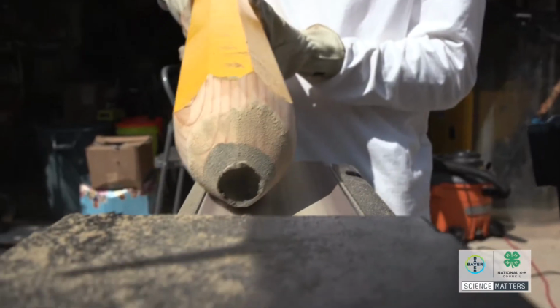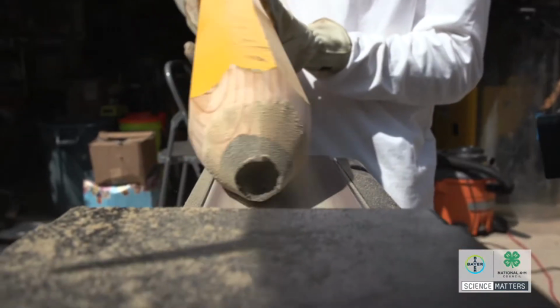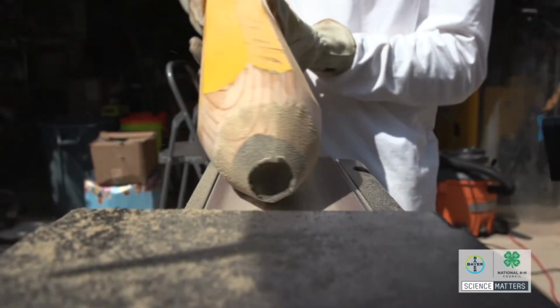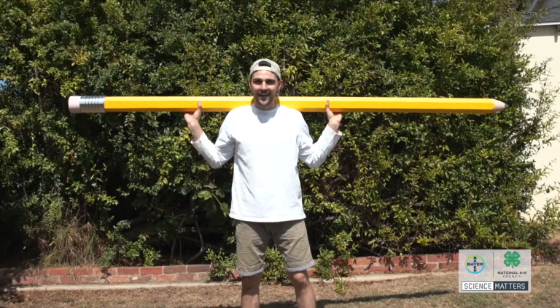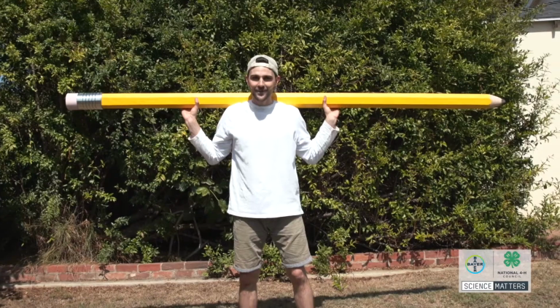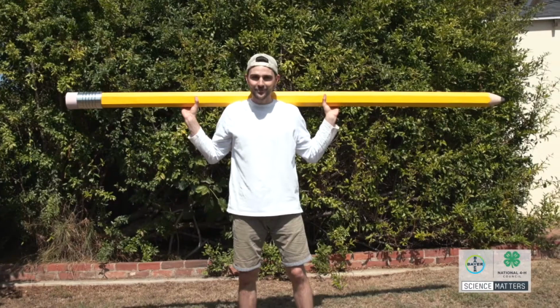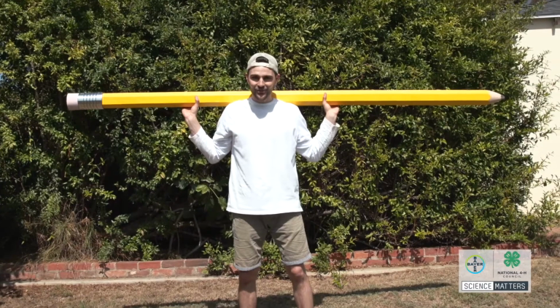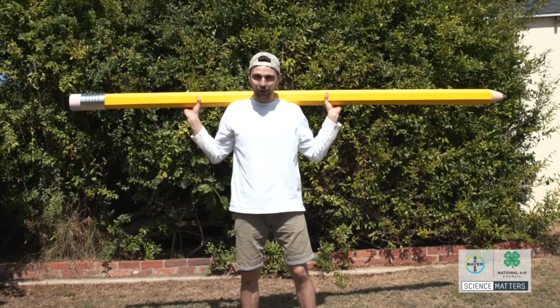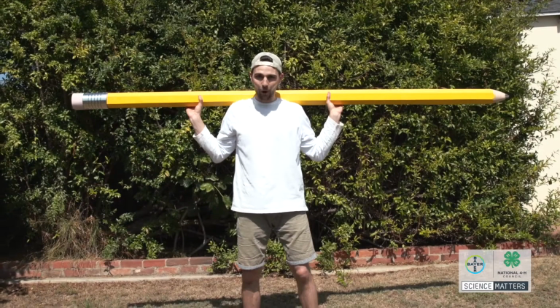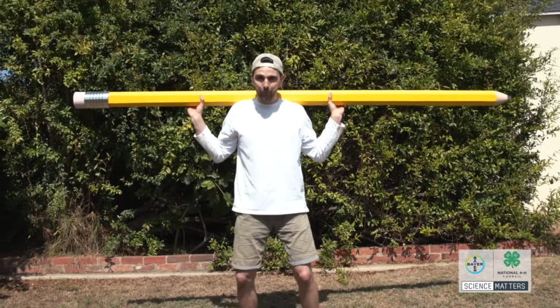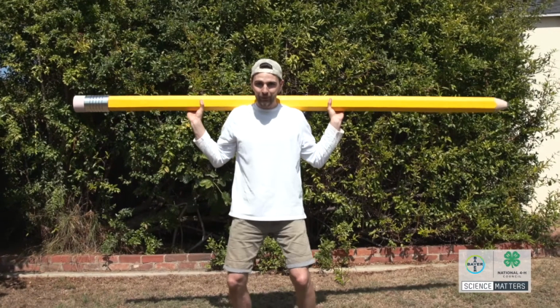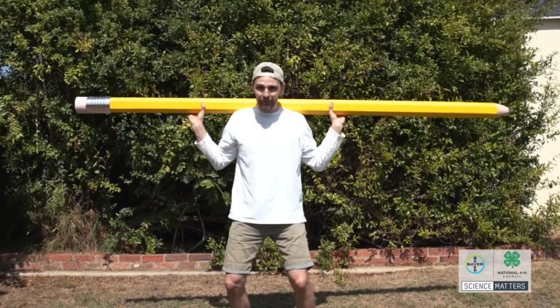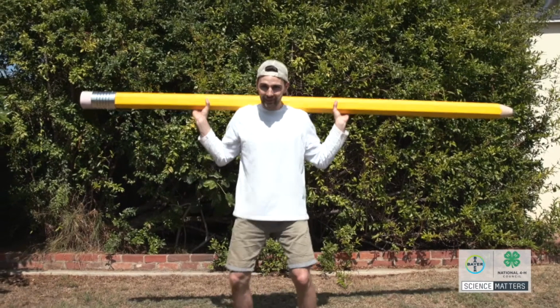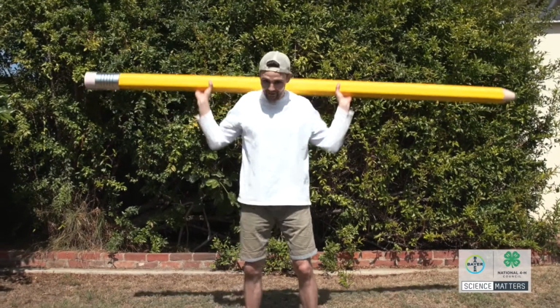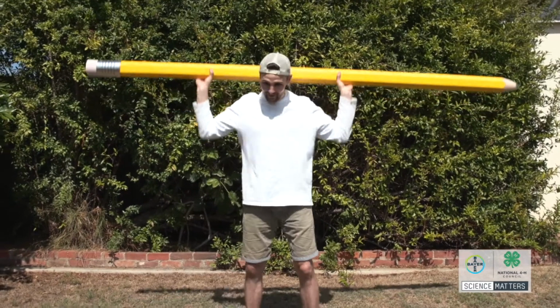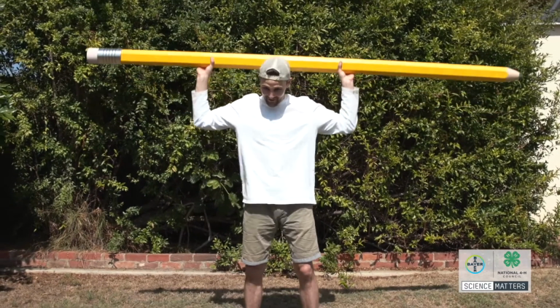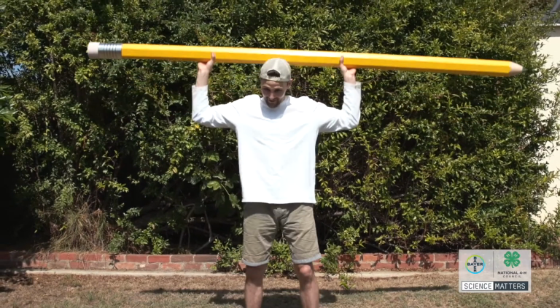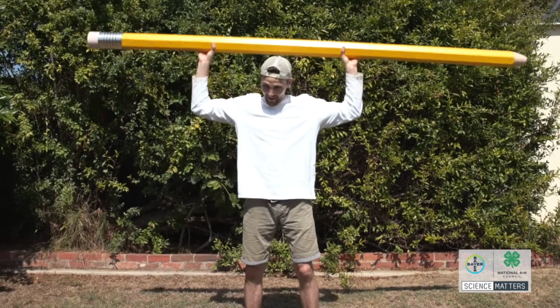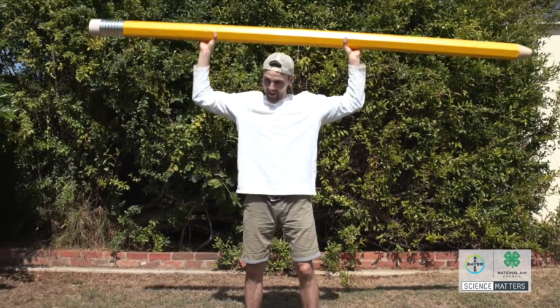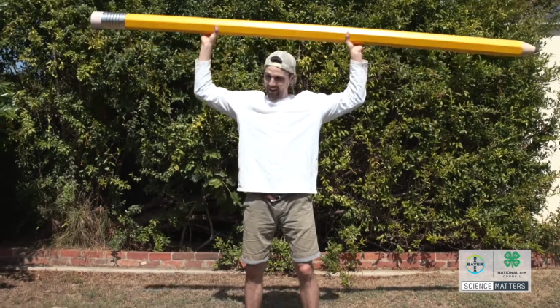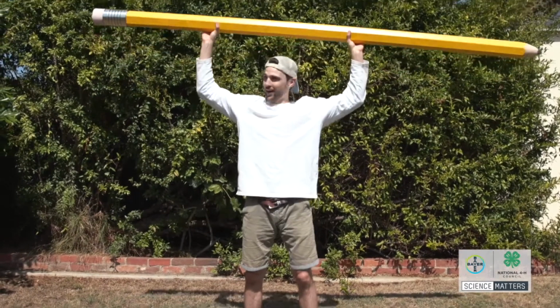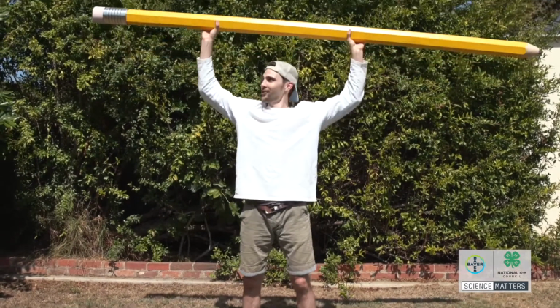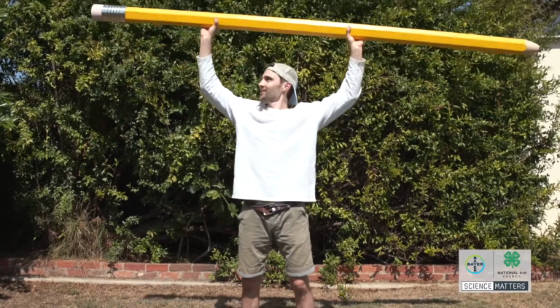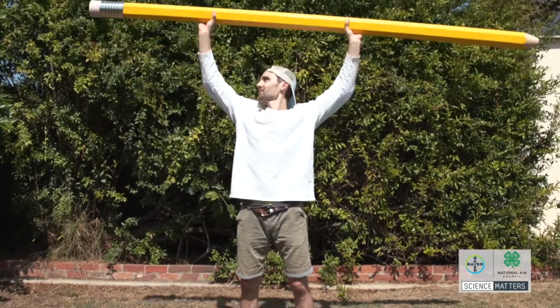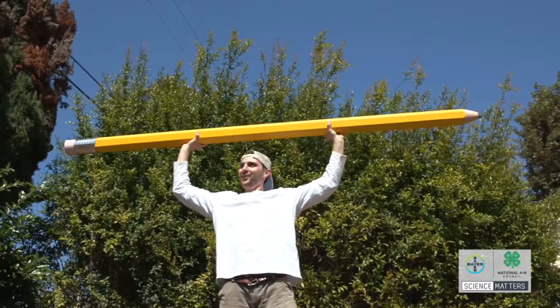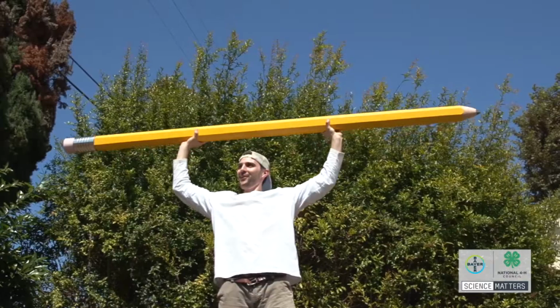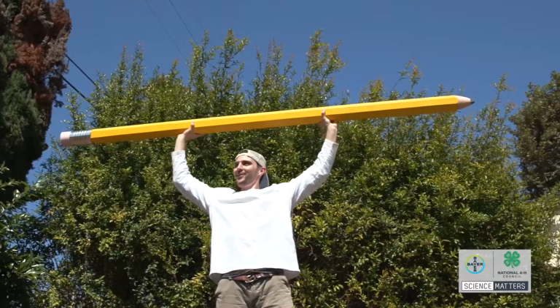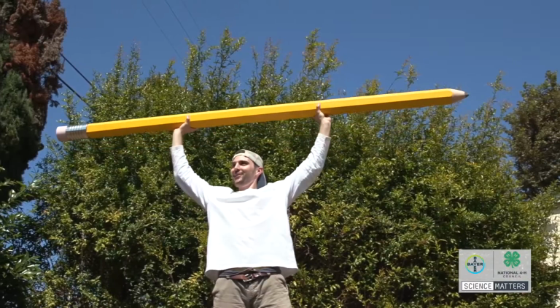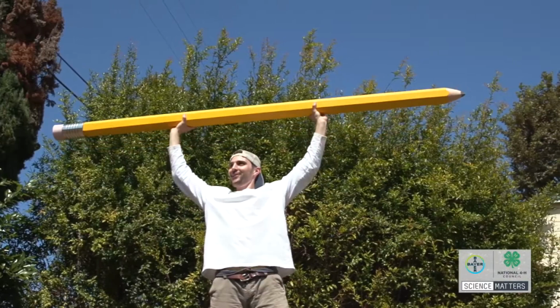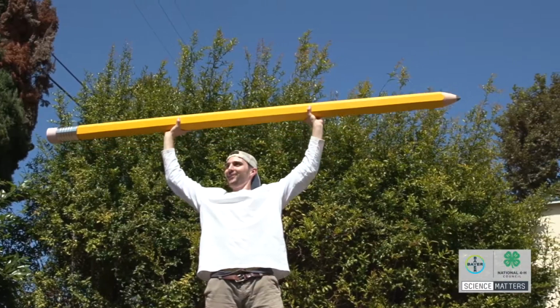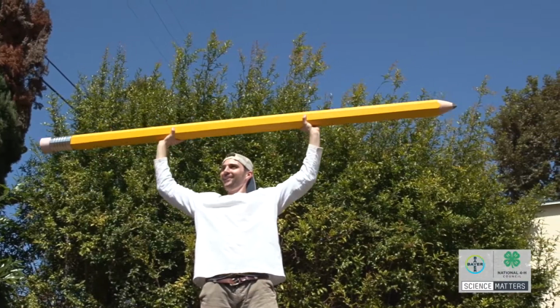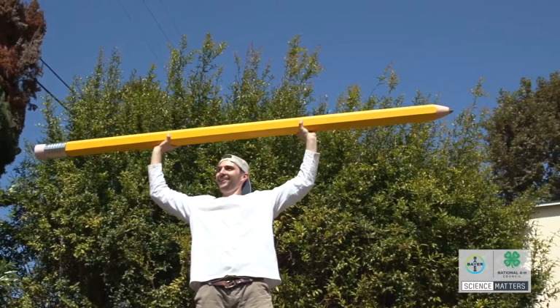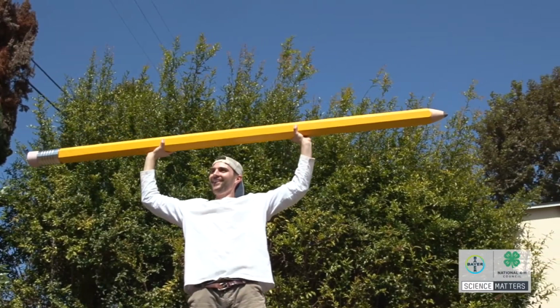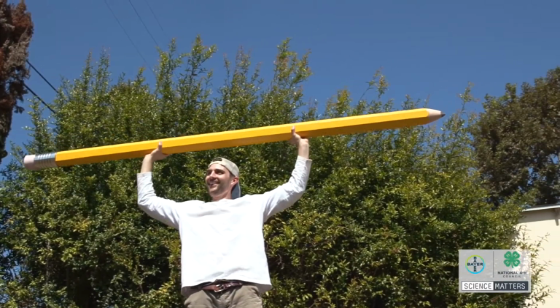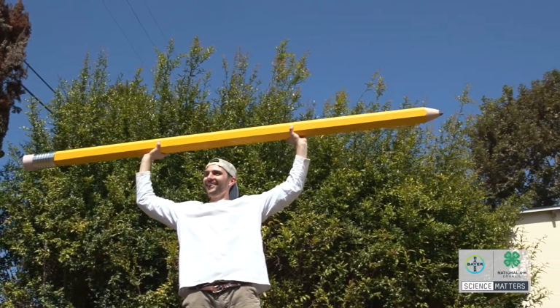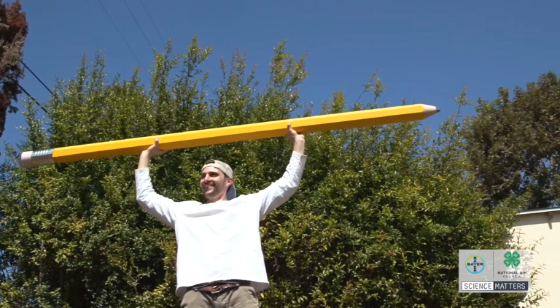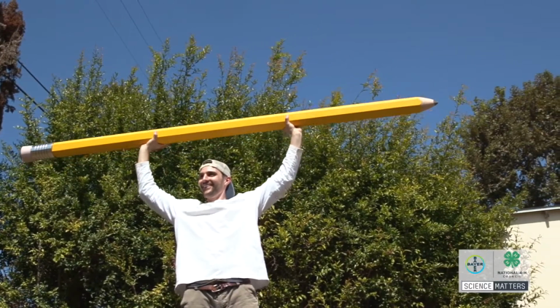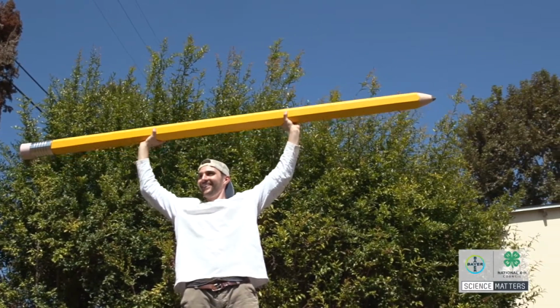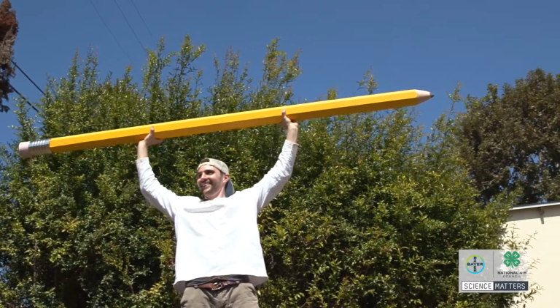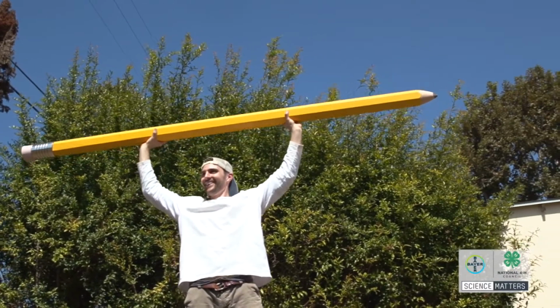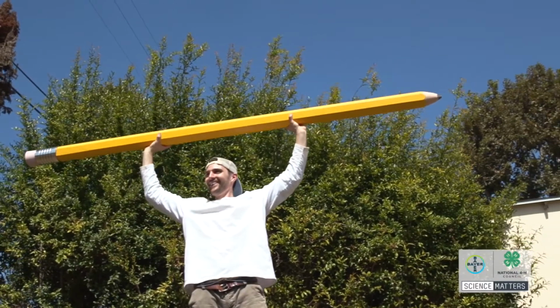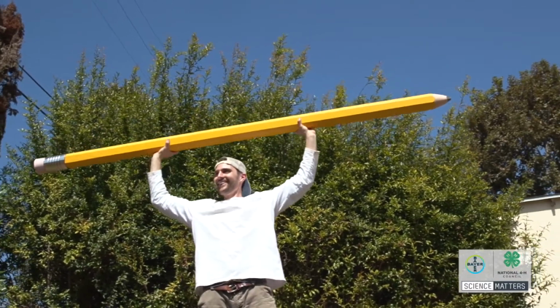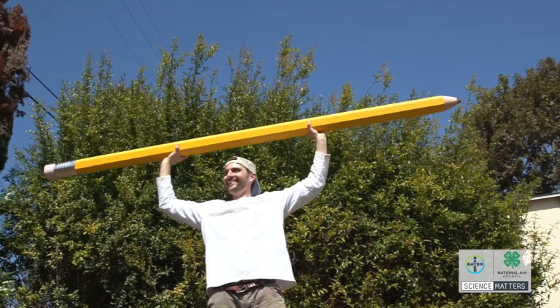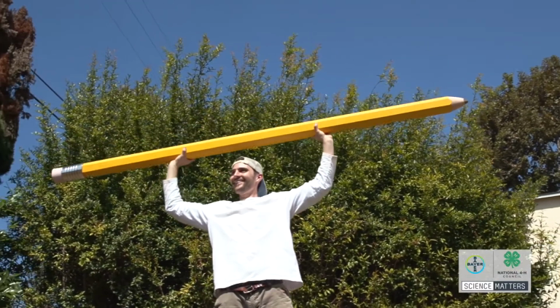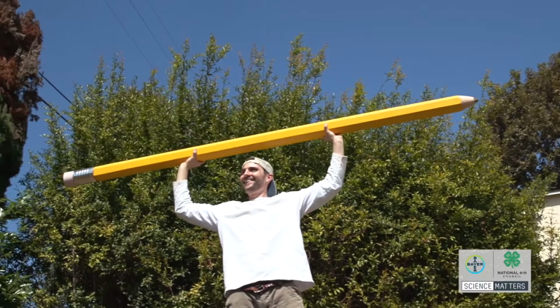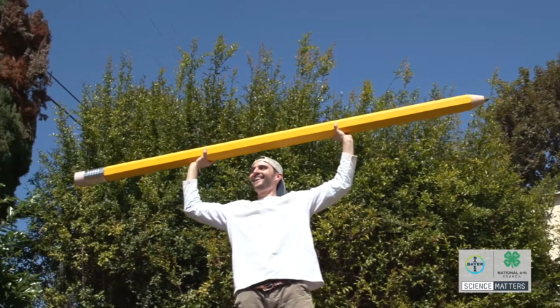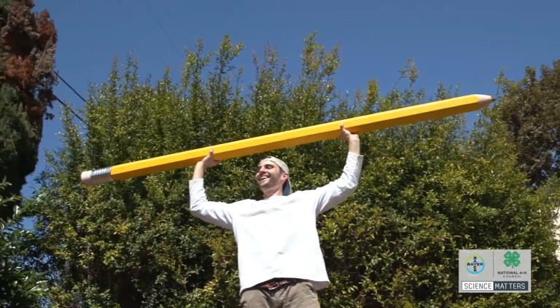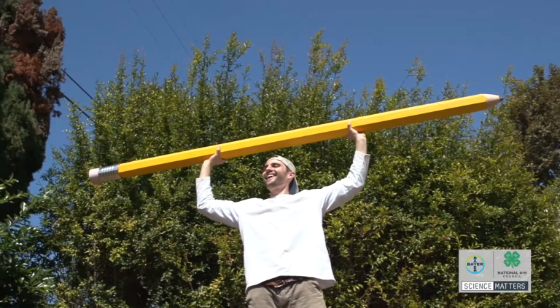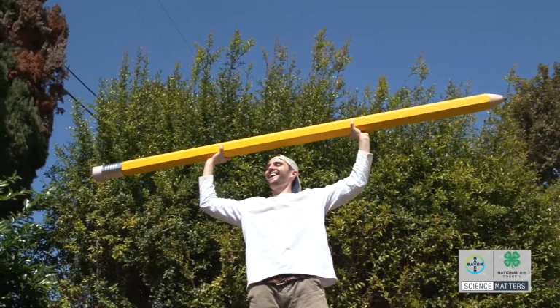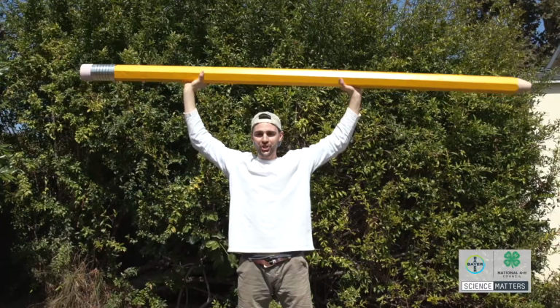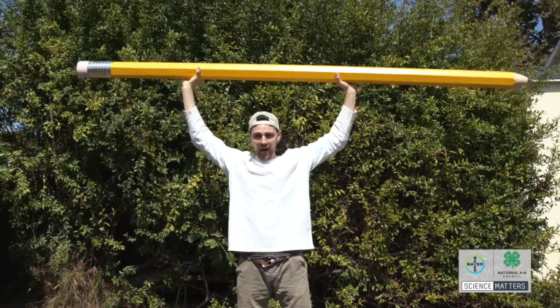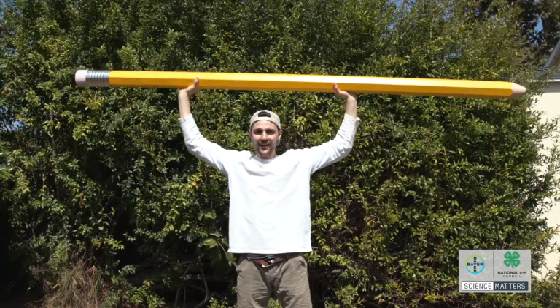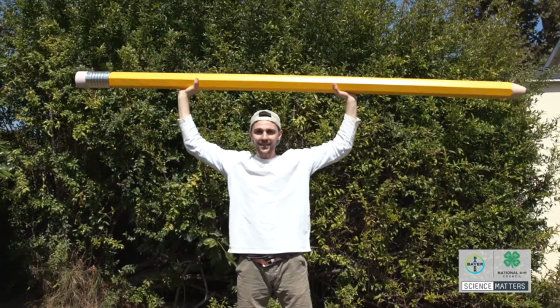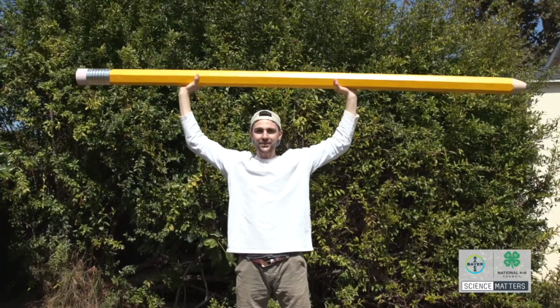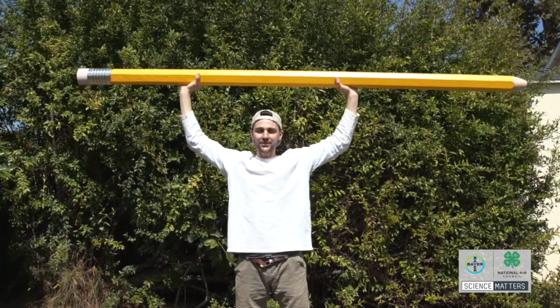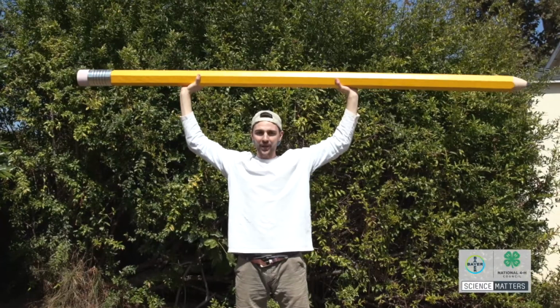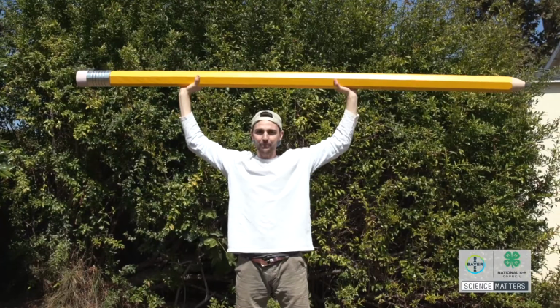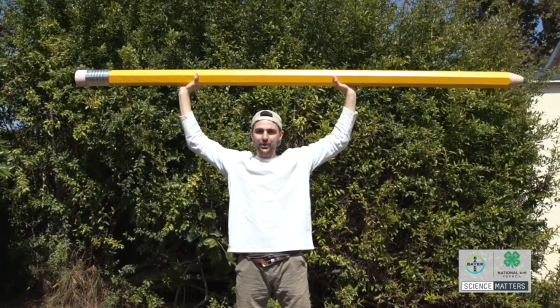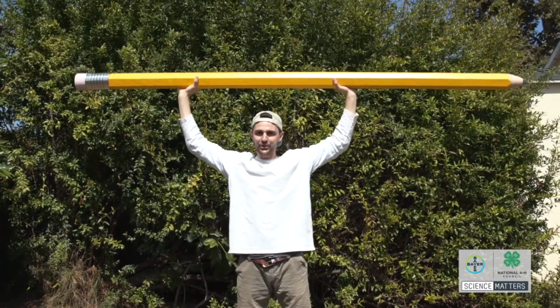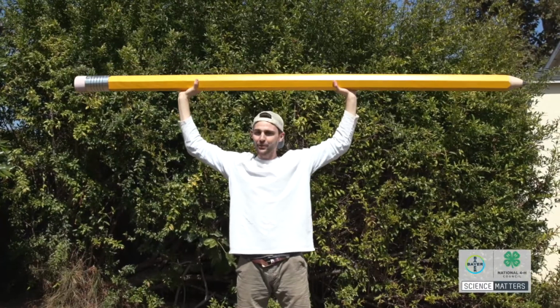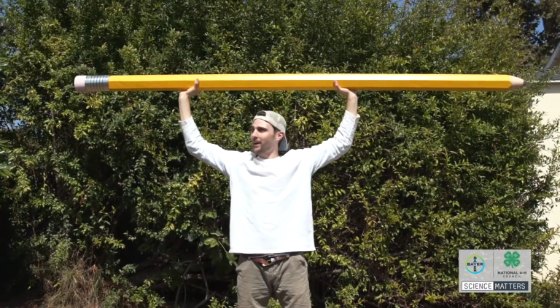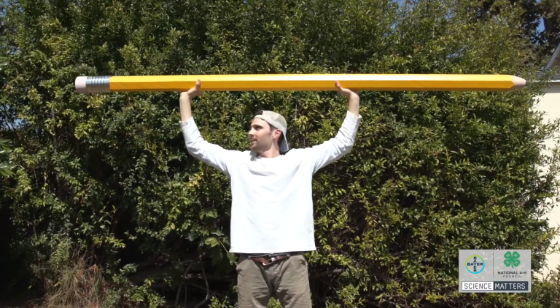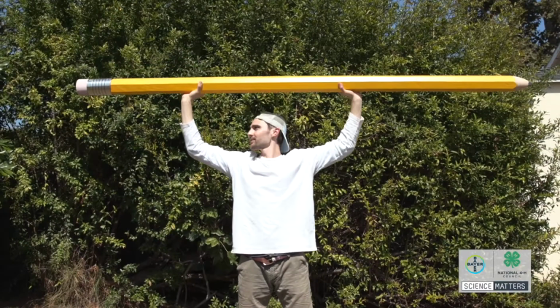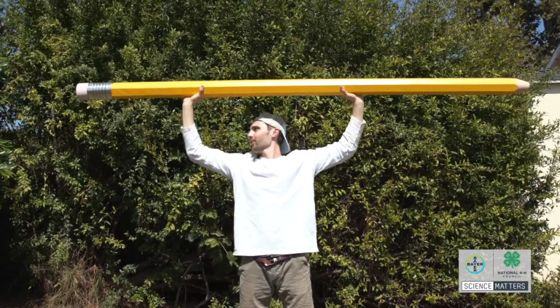I am so pleased at how this turned out. This really looks like a giant number two pencil.